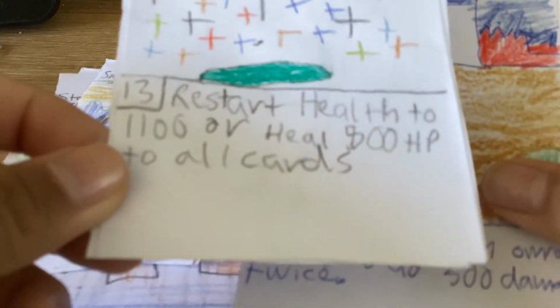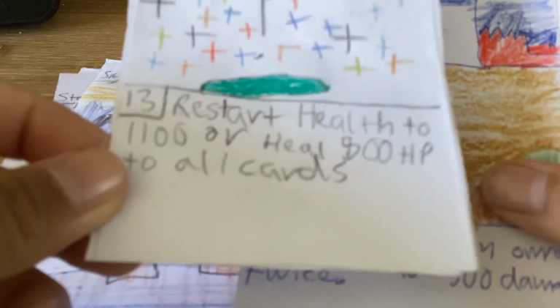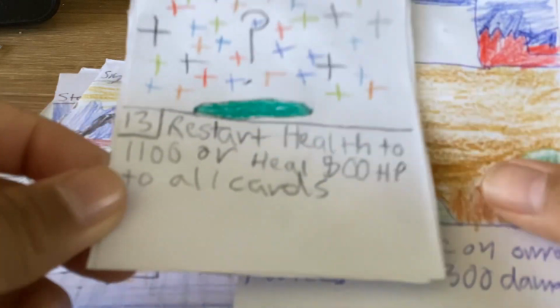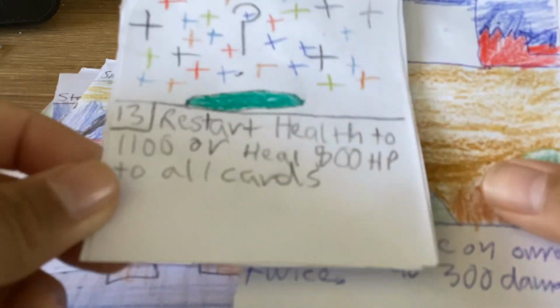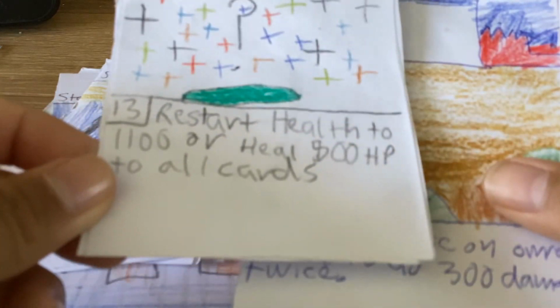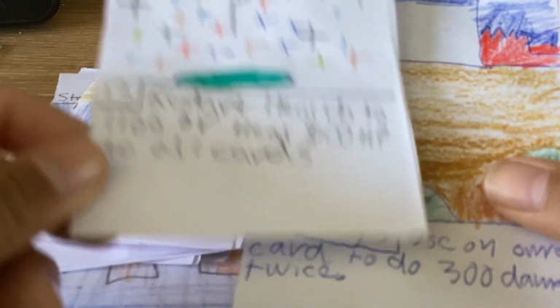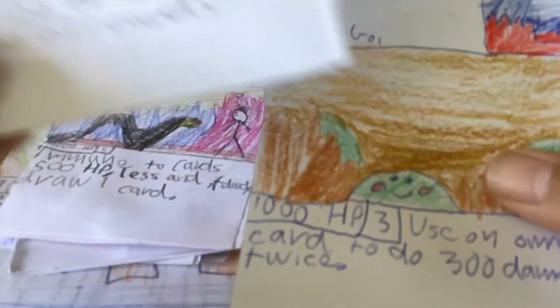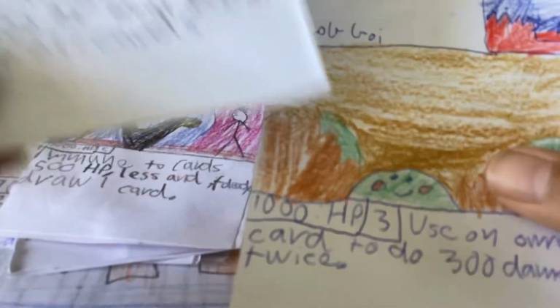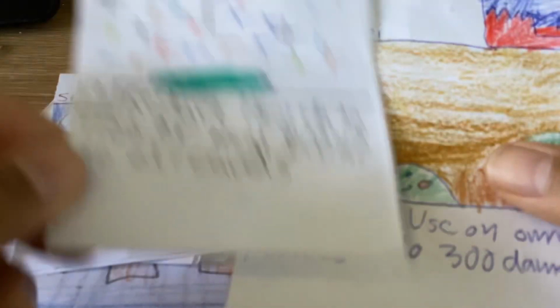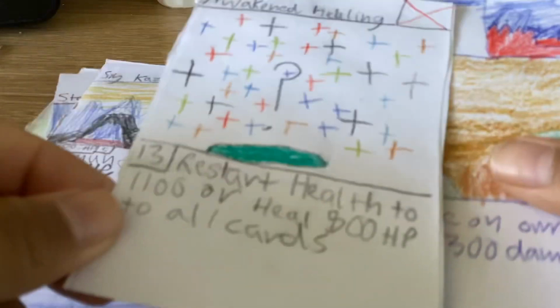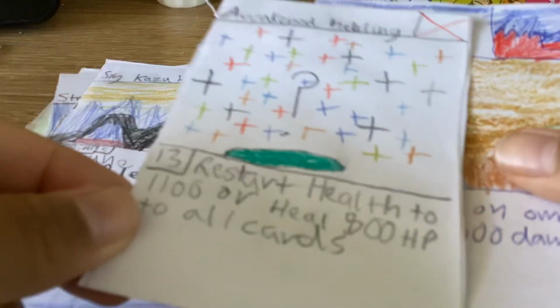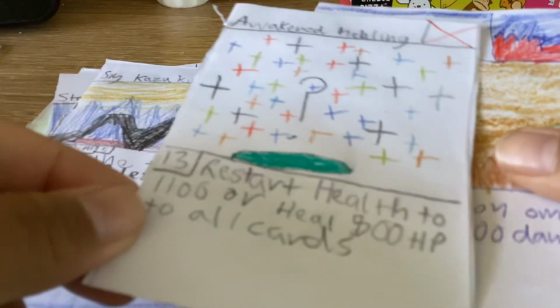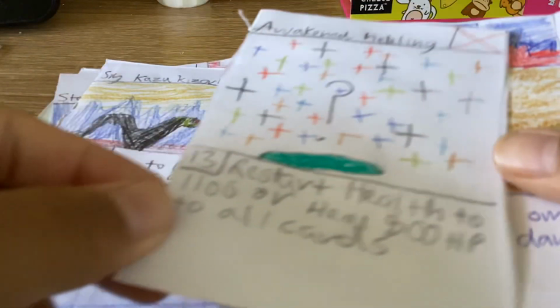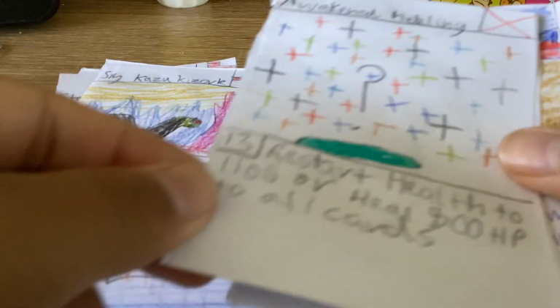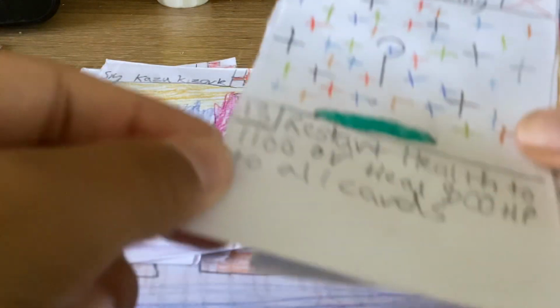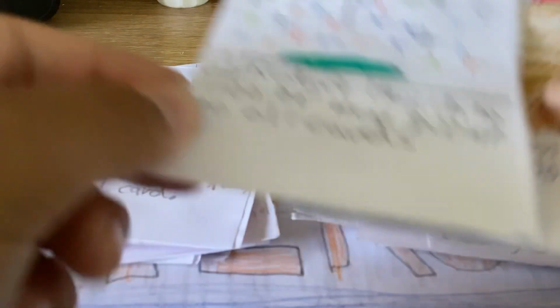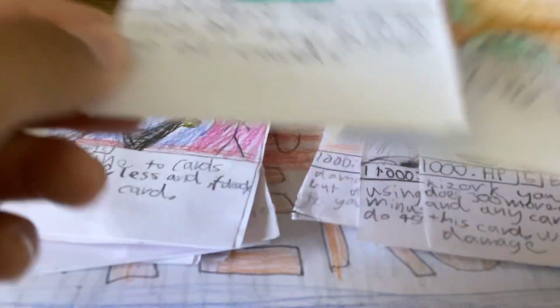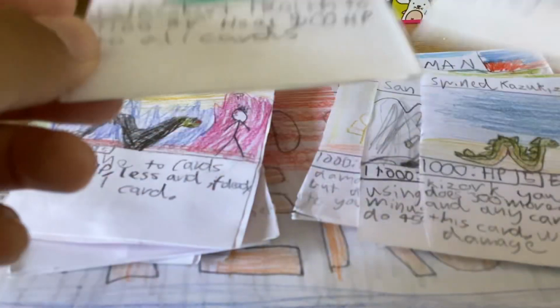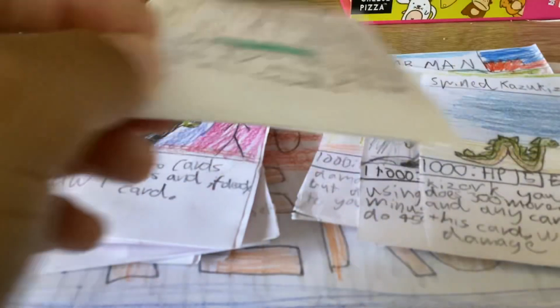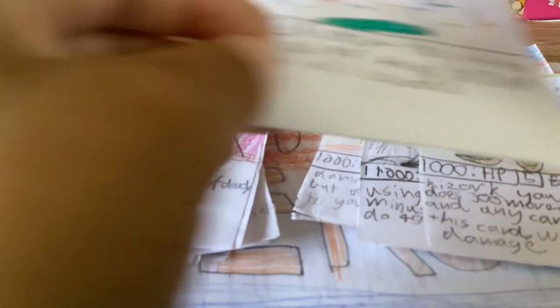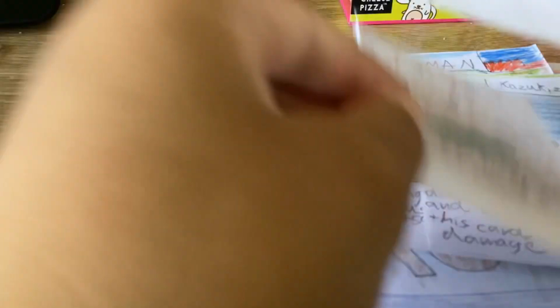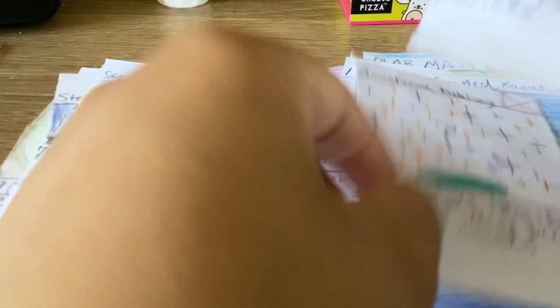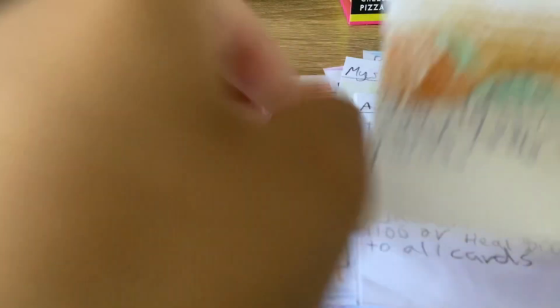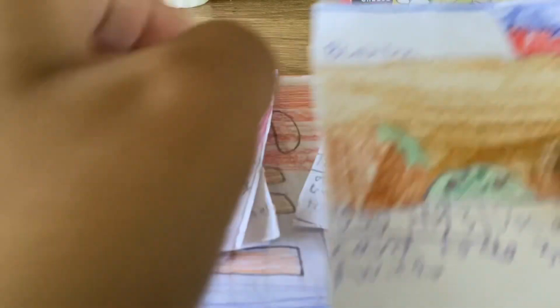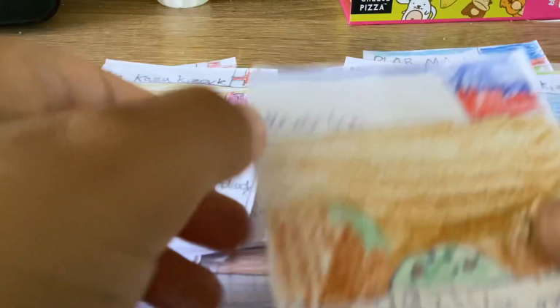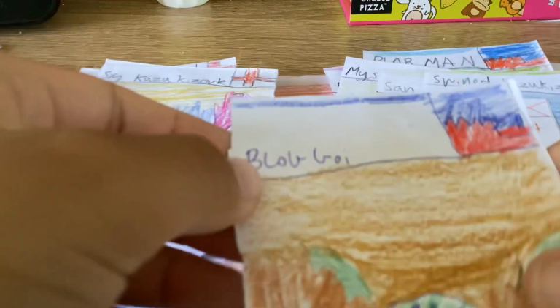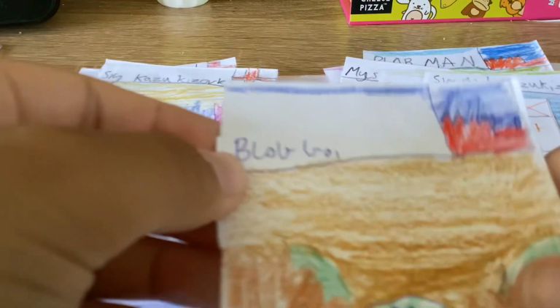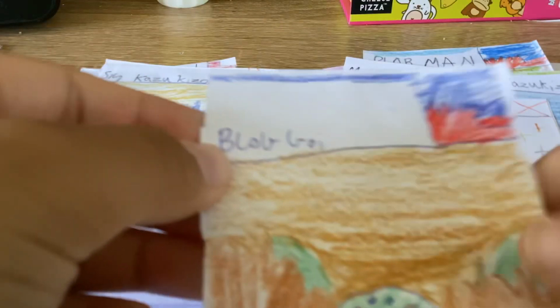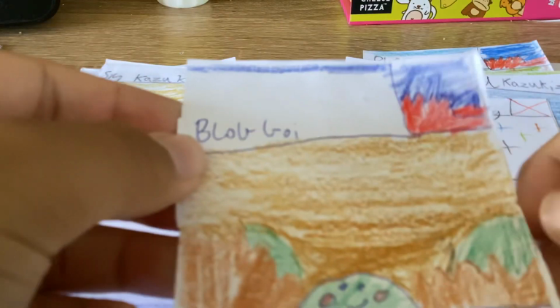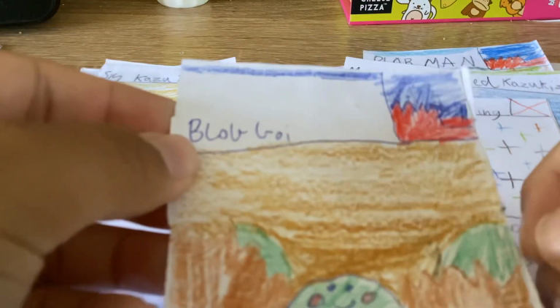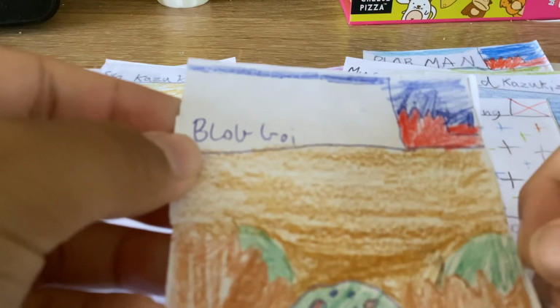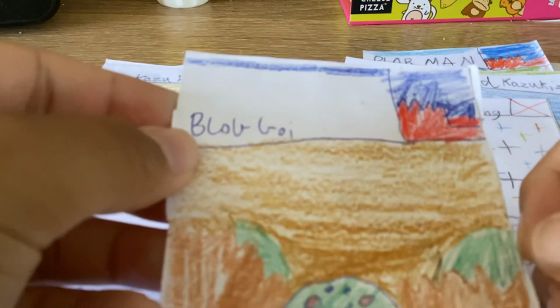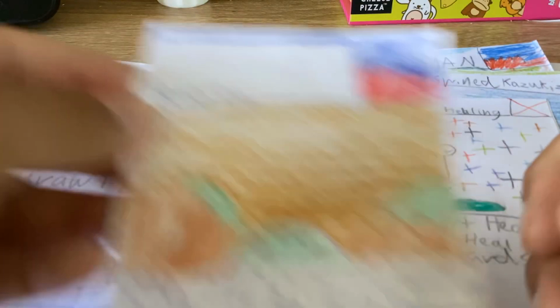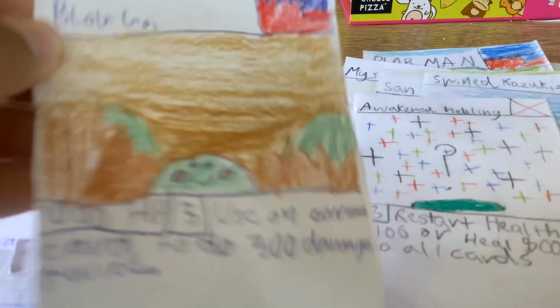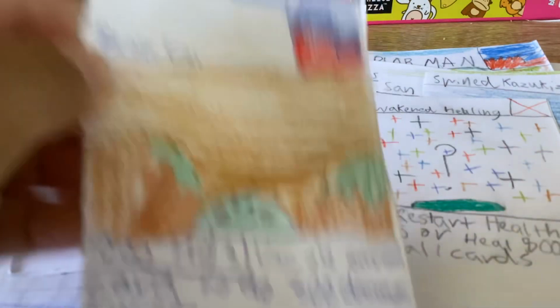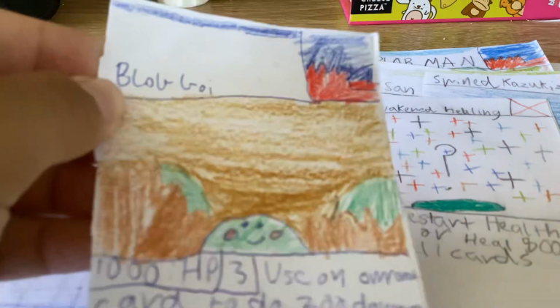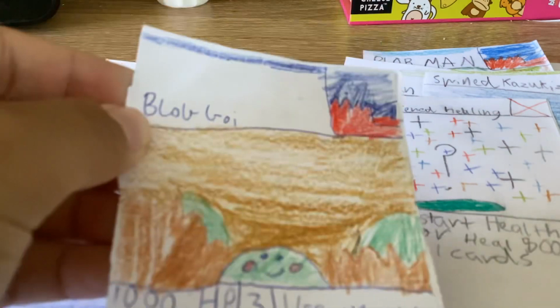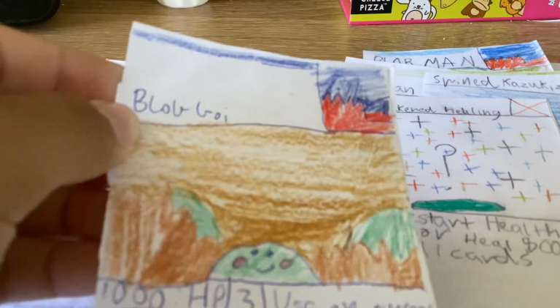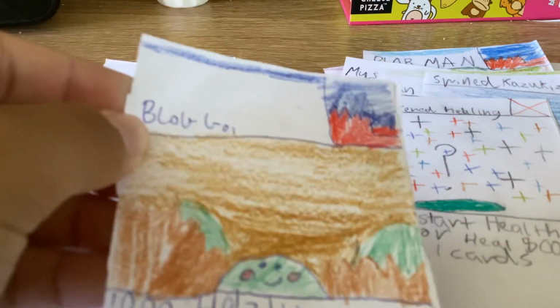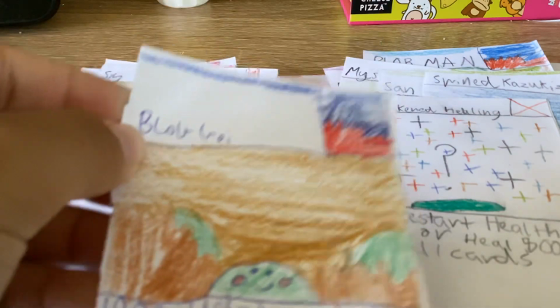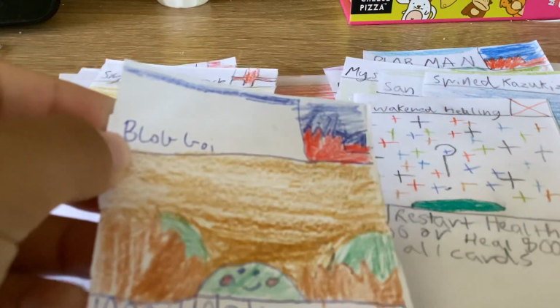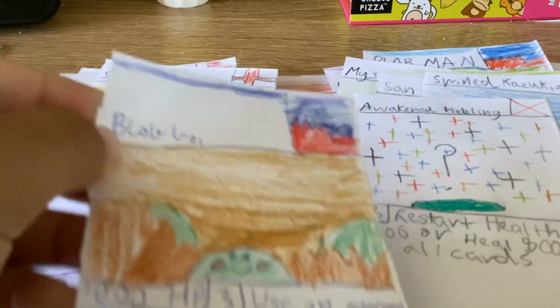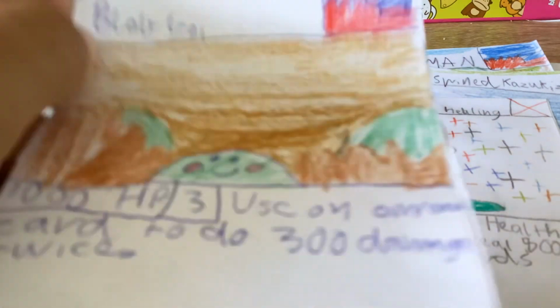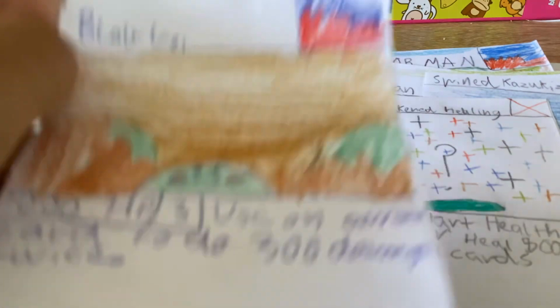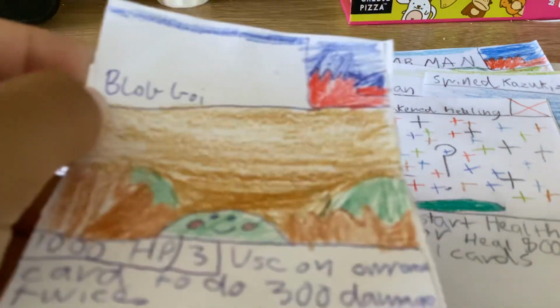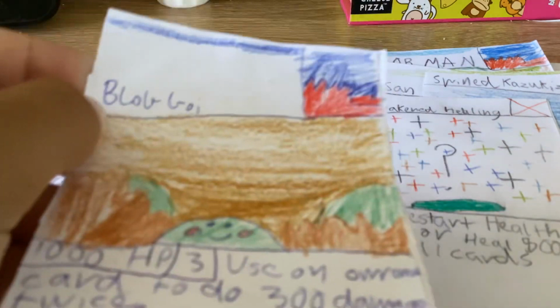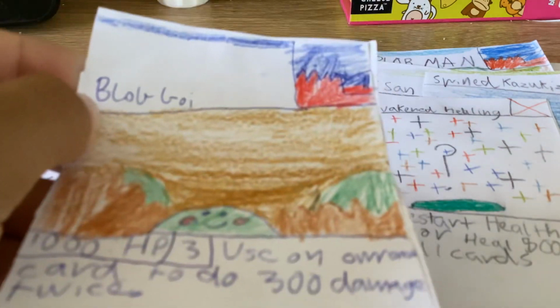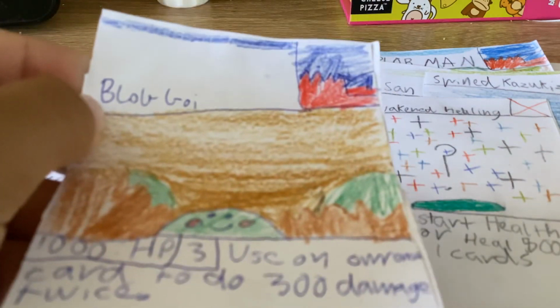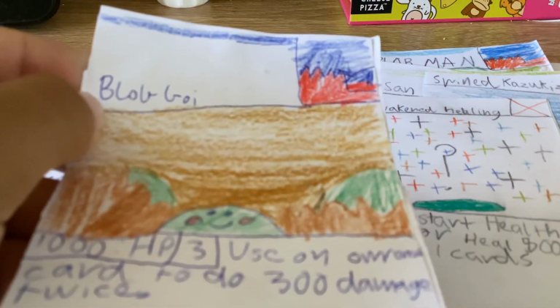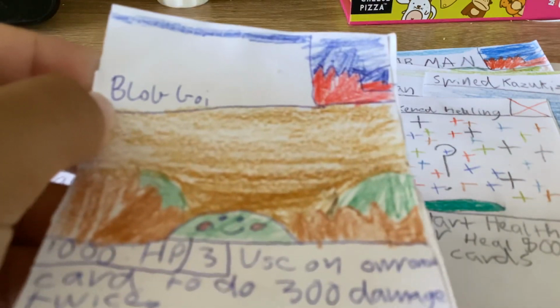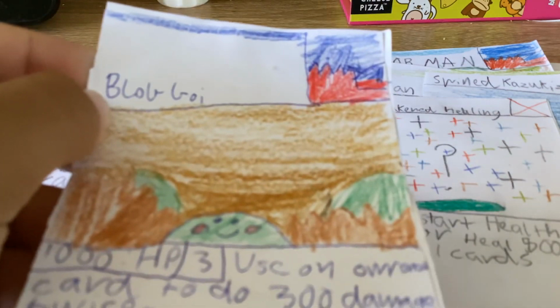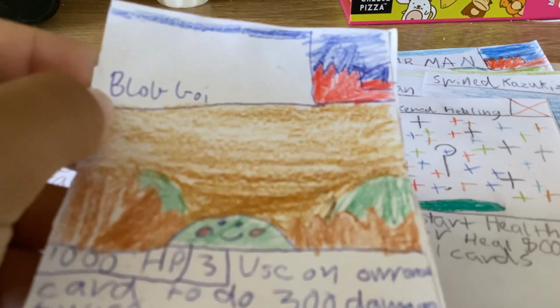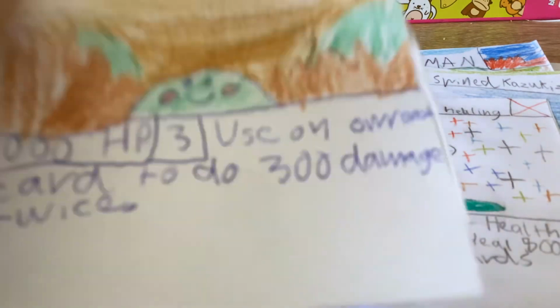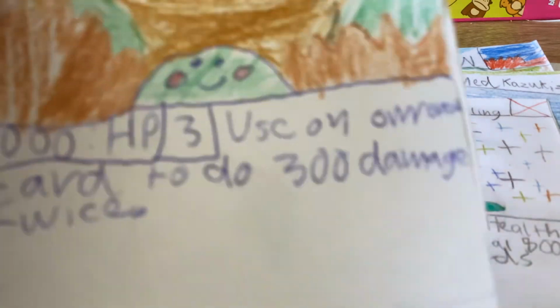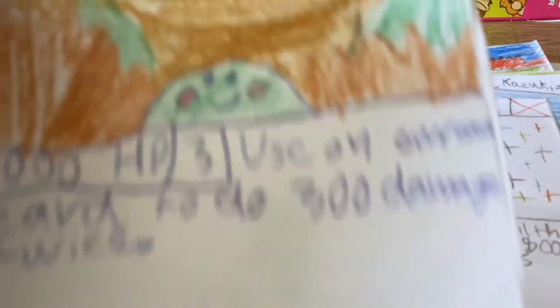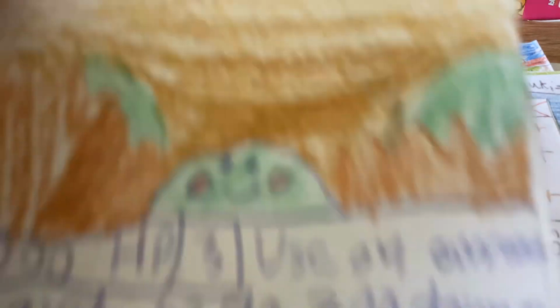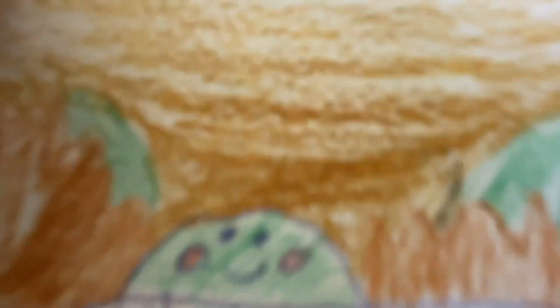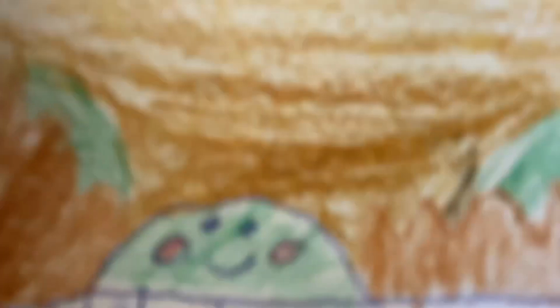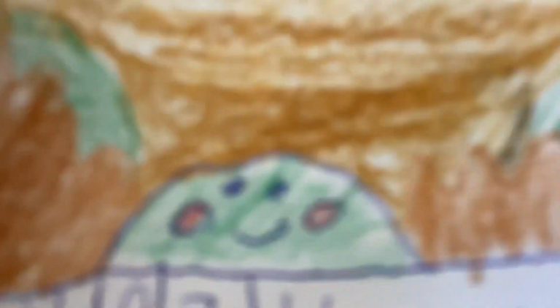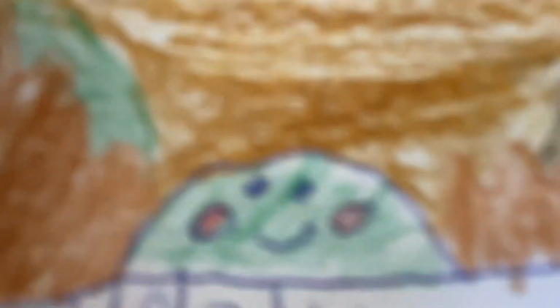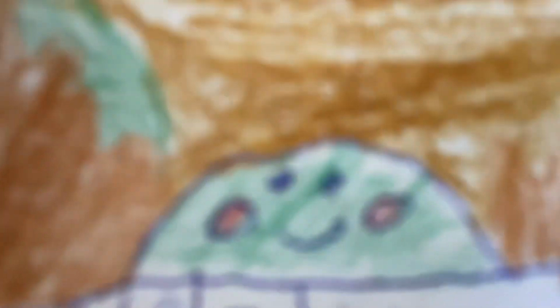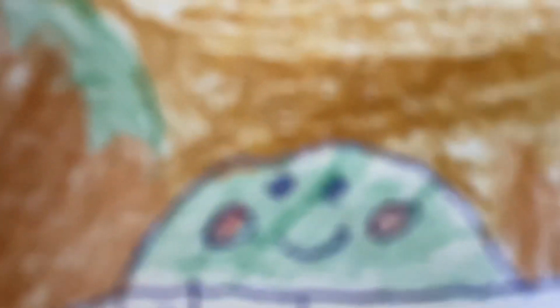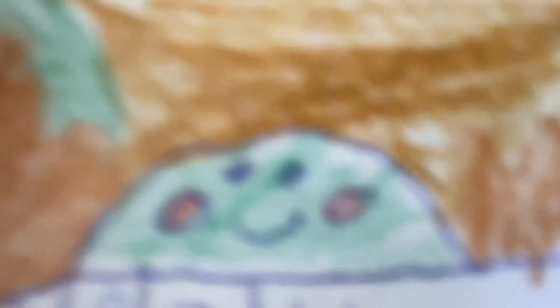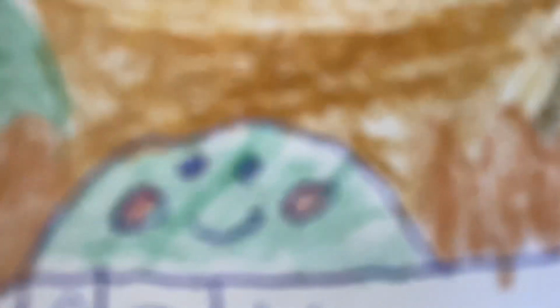Our item card is Awakened Healing. Awakened Healing — yes! And another rare: Blob Boy! So that's it.